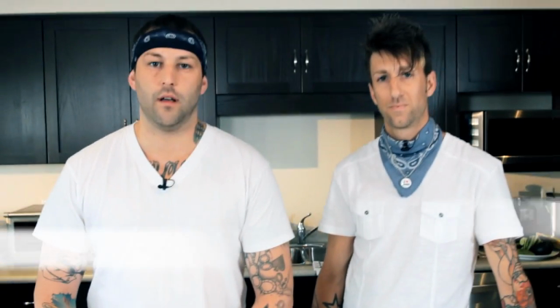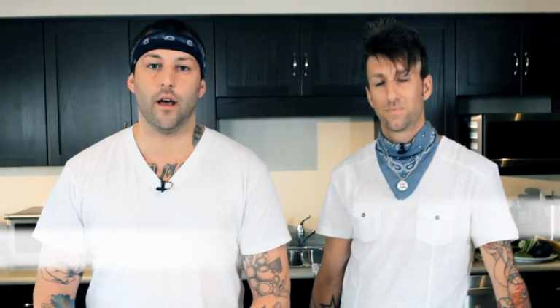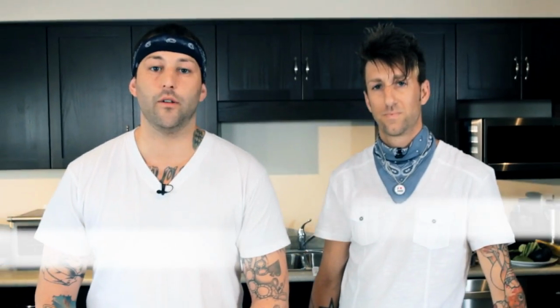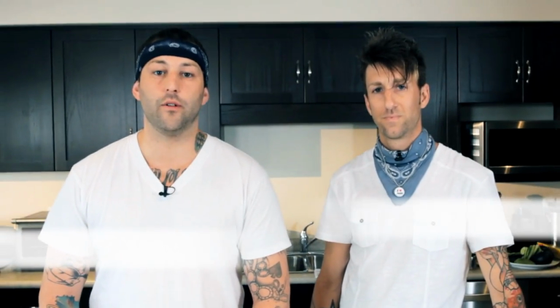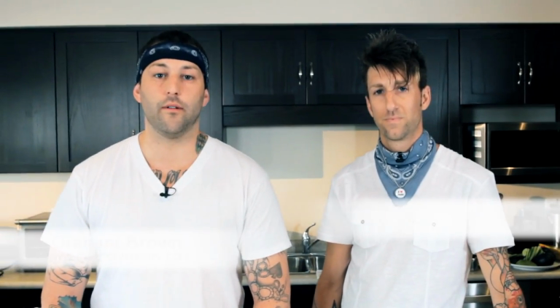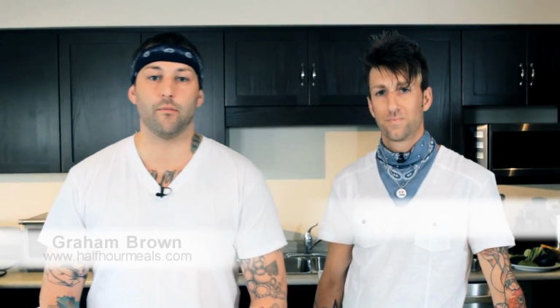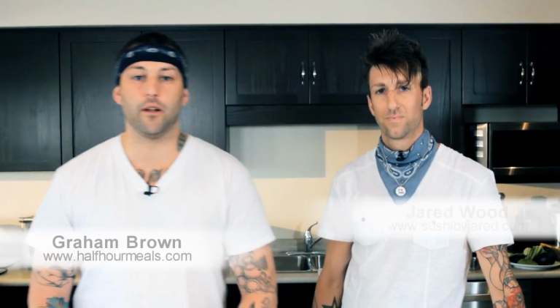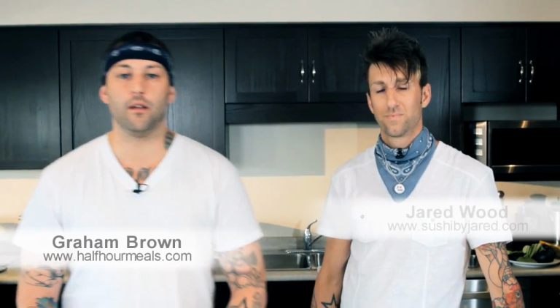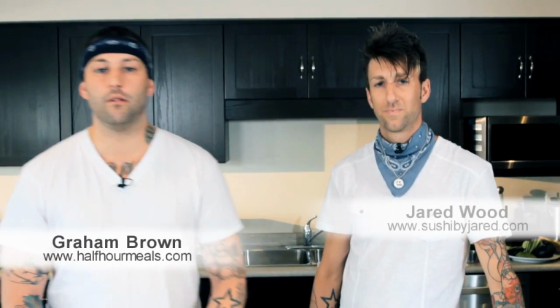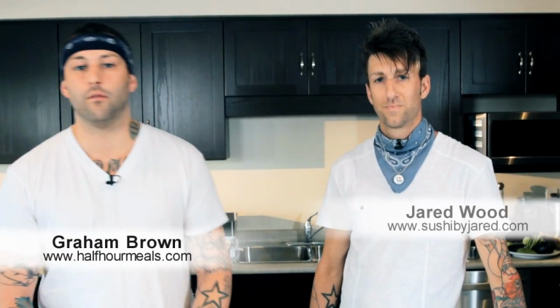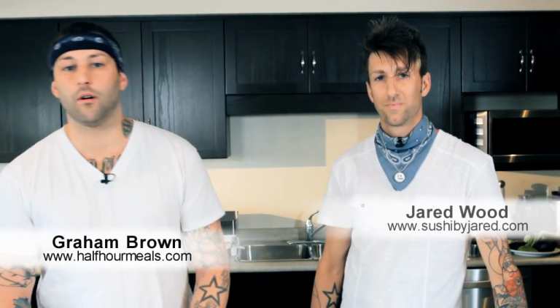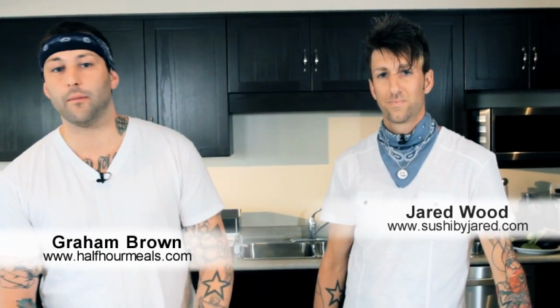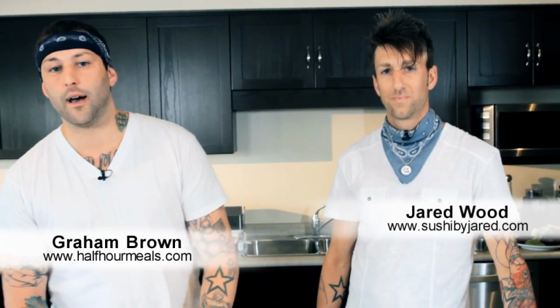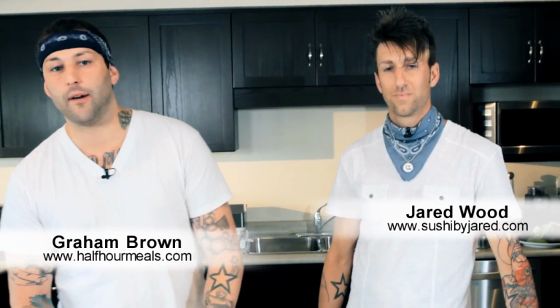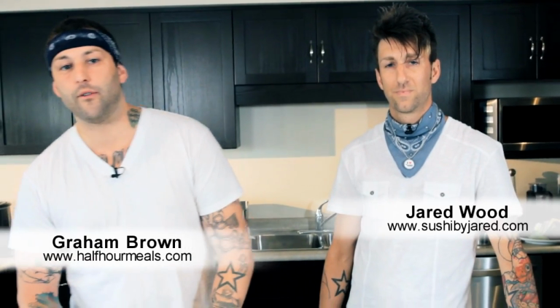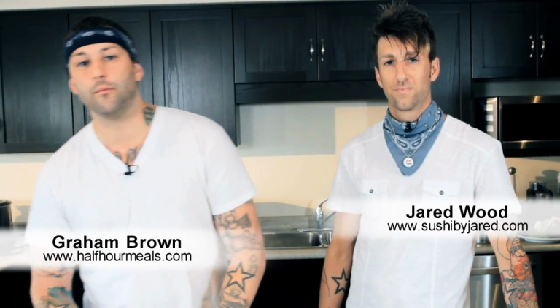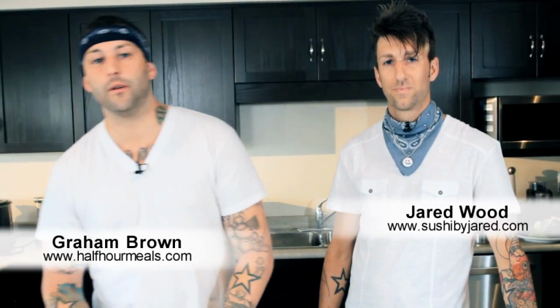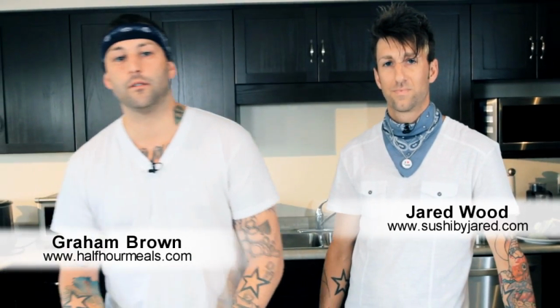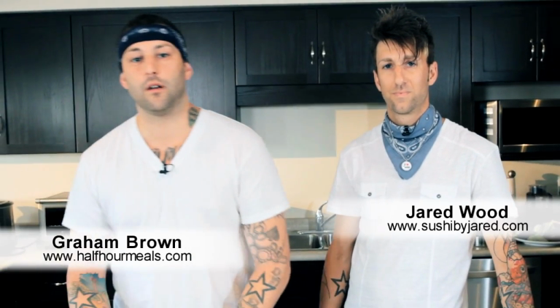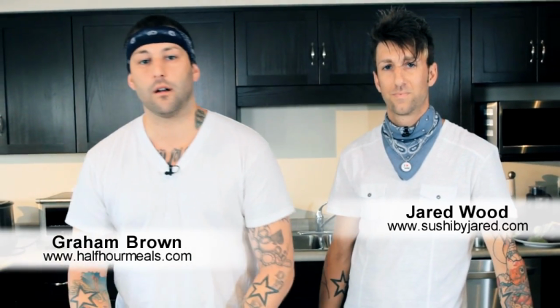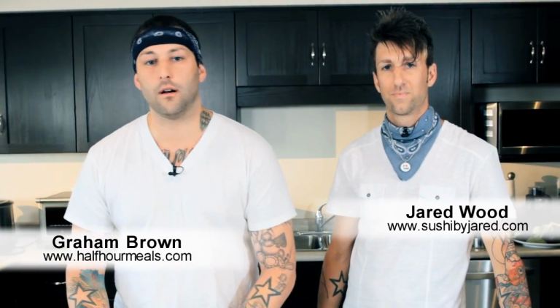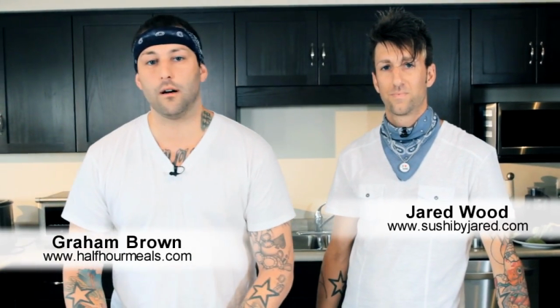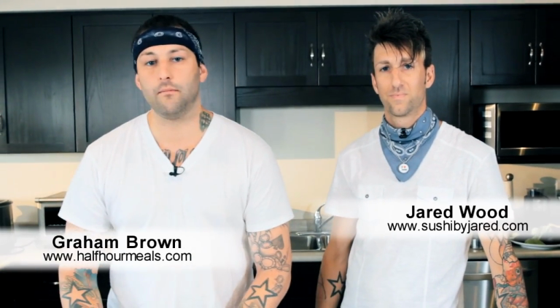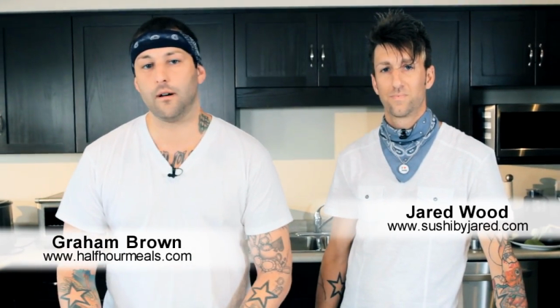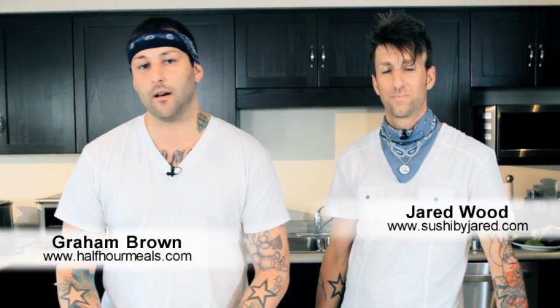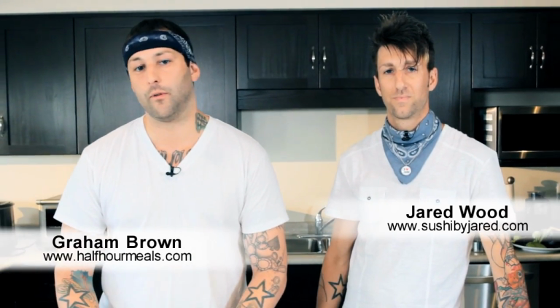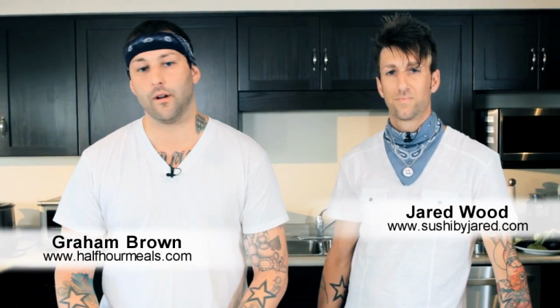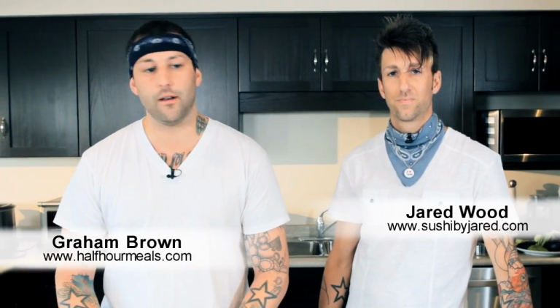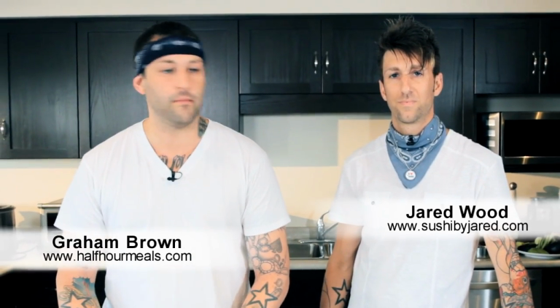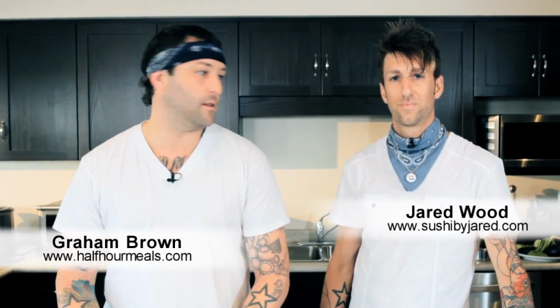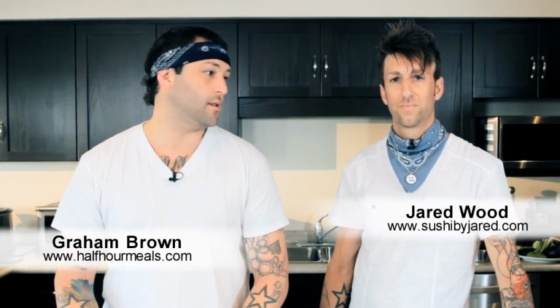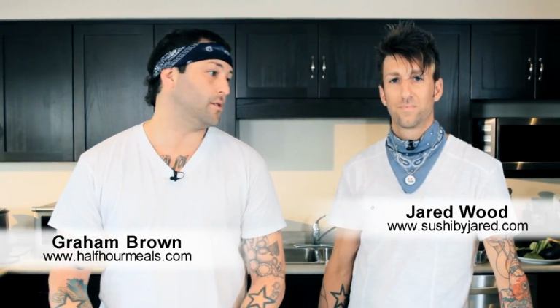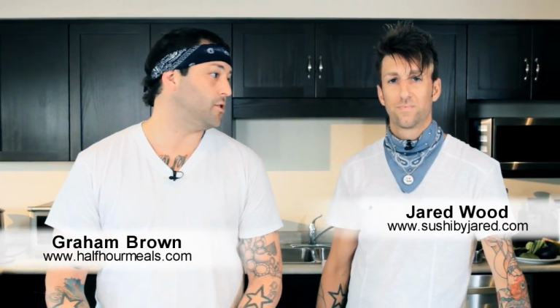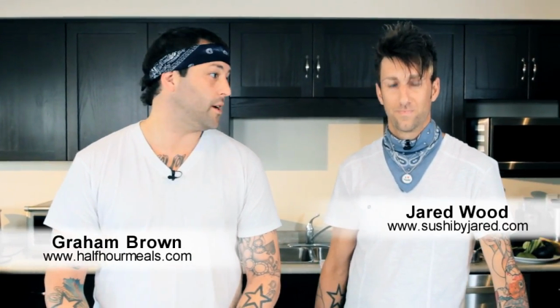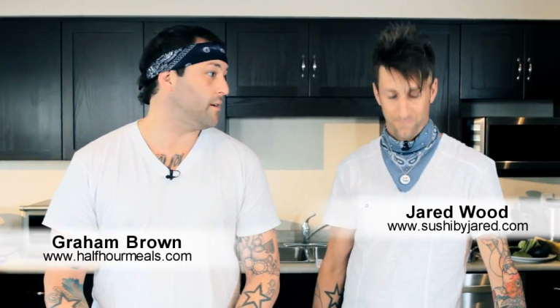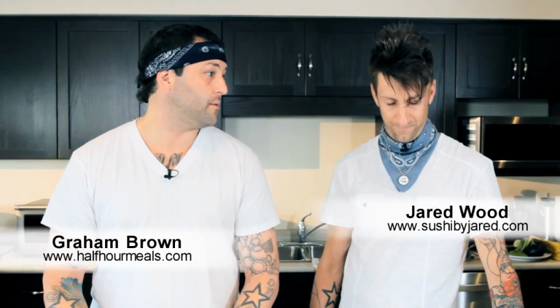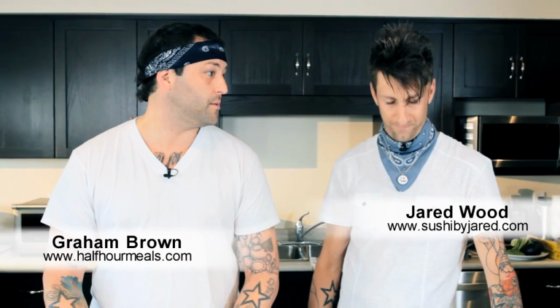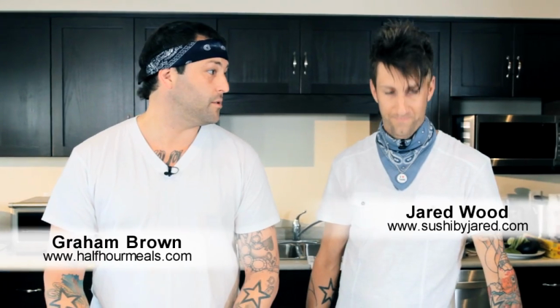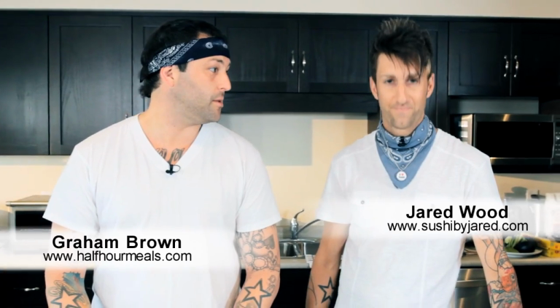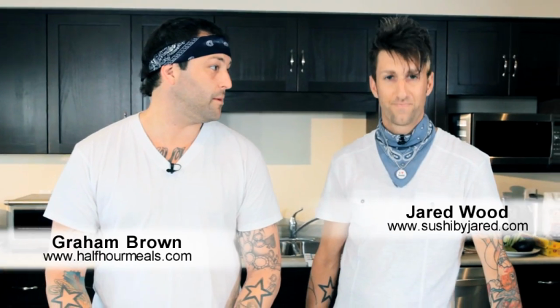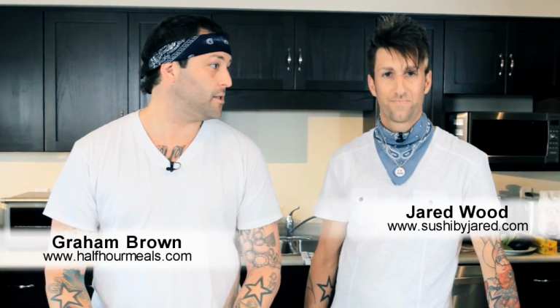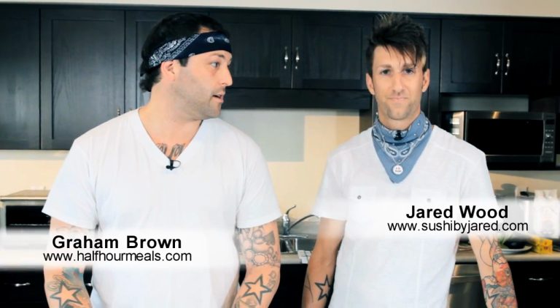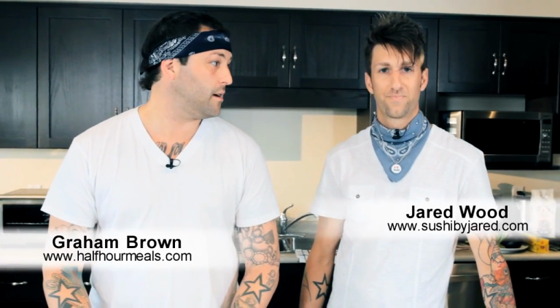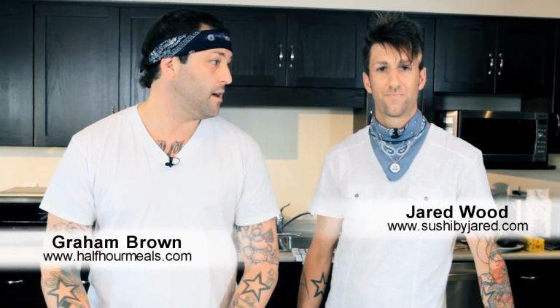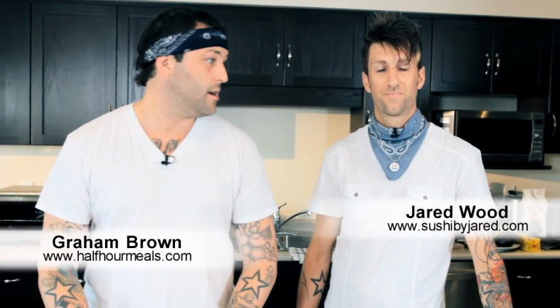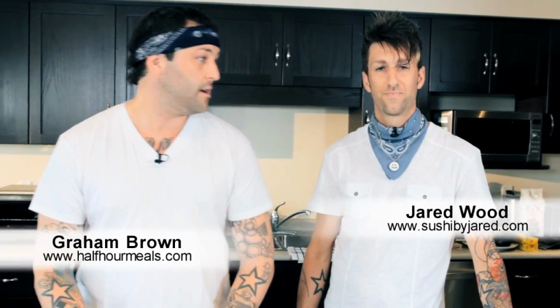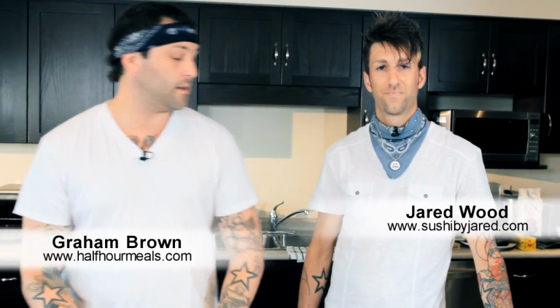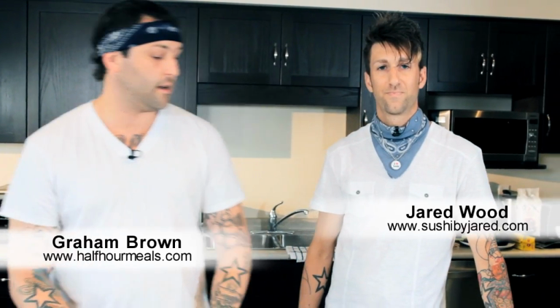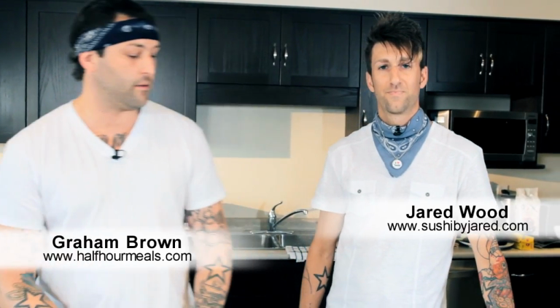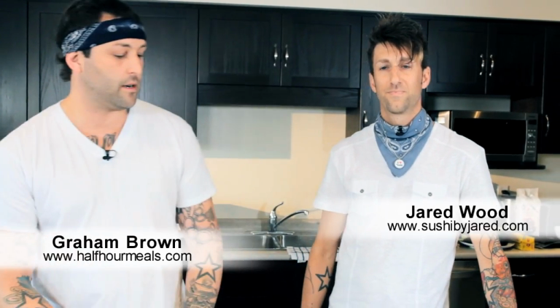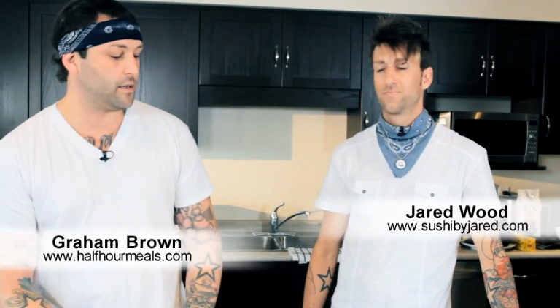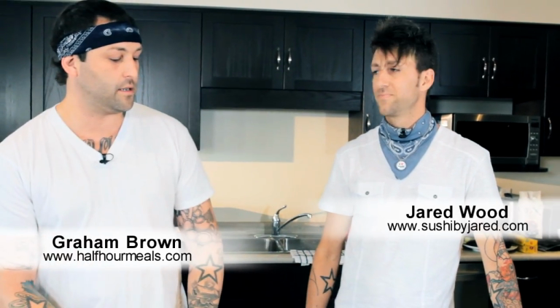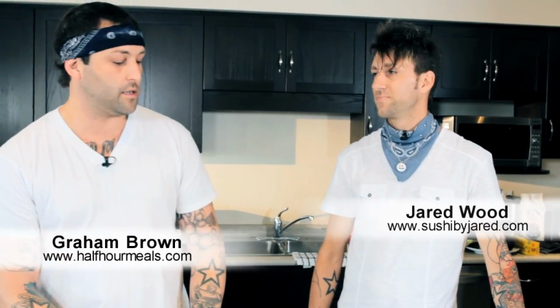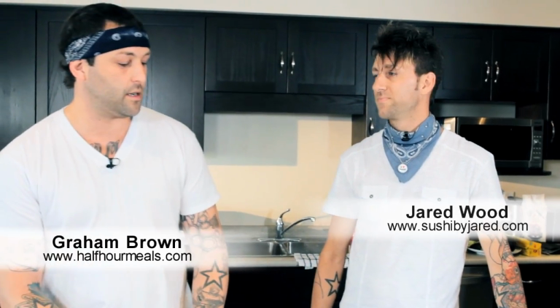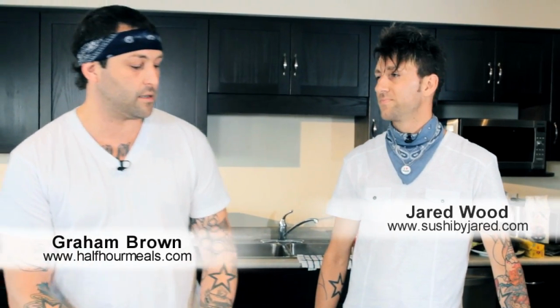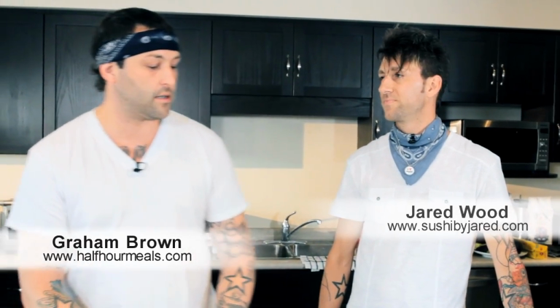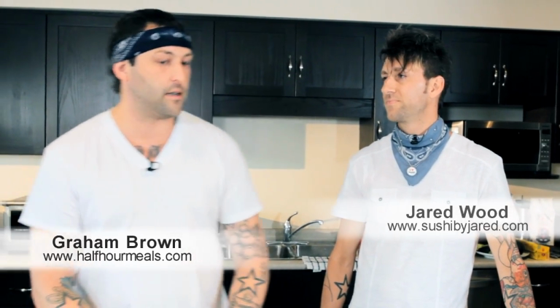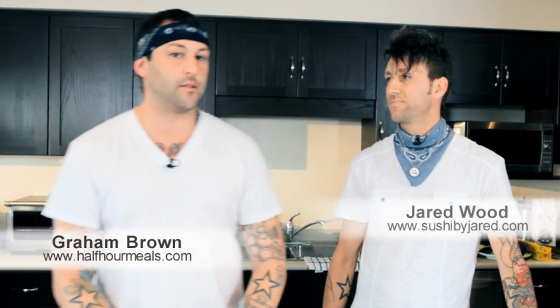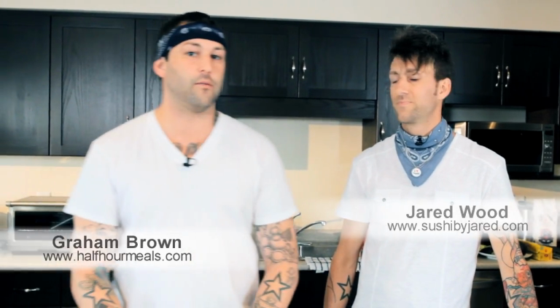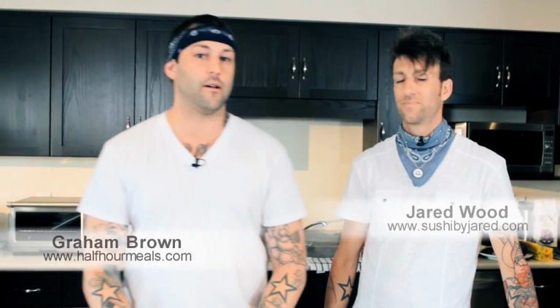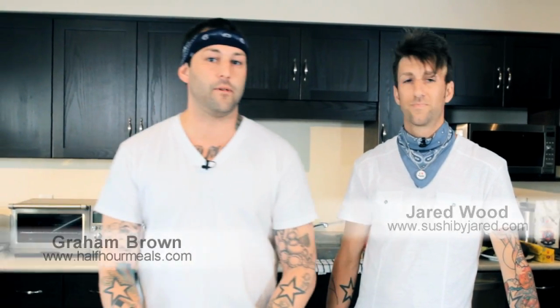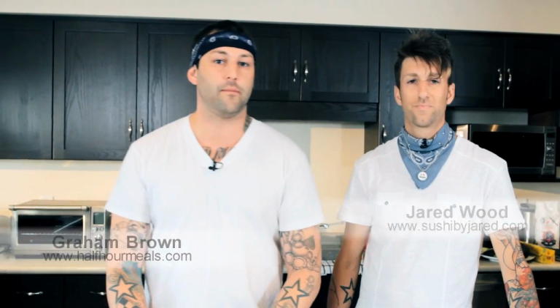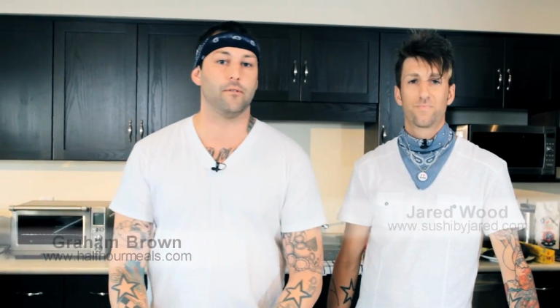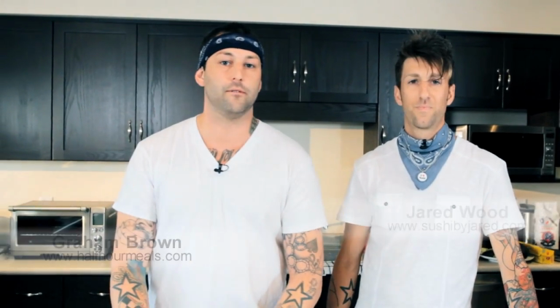How you doing everybody? Welcome to HalfHourMeals.com. I'm Graham. This is Jared from Sushi by Jared. Today we're going to teach you how to slice a red pepper.